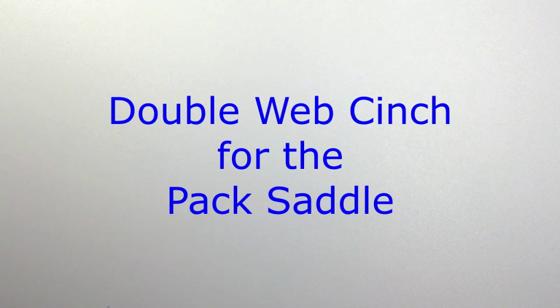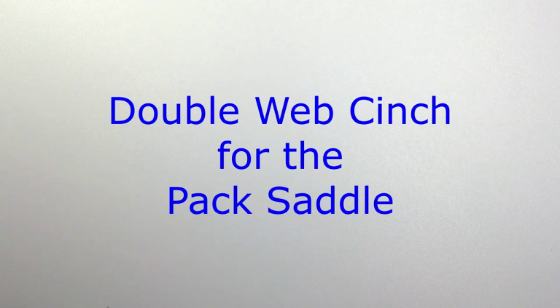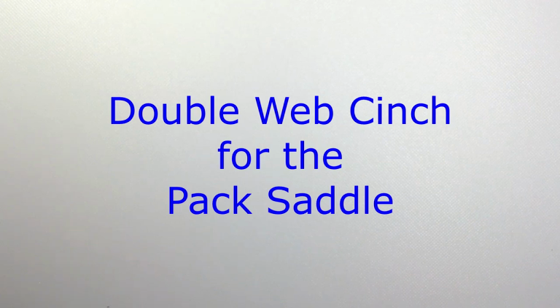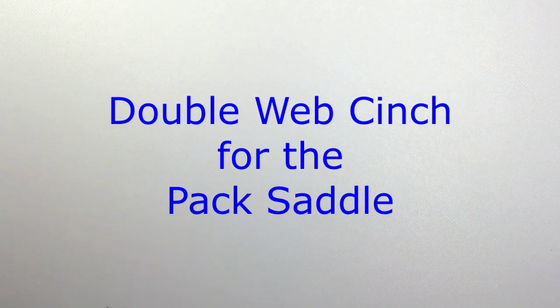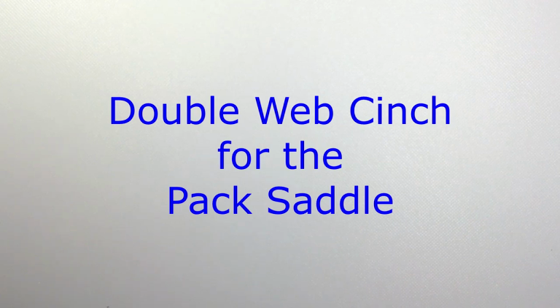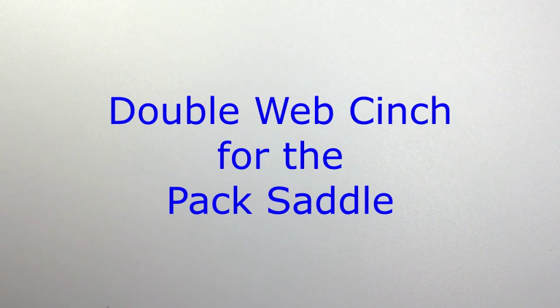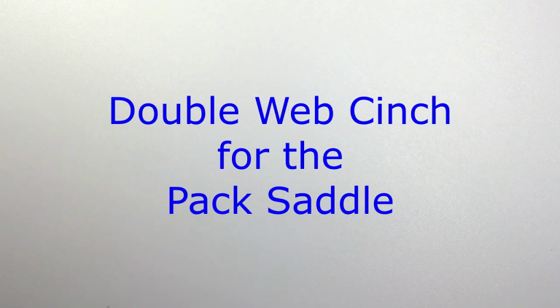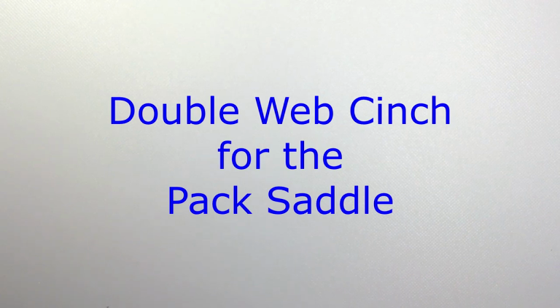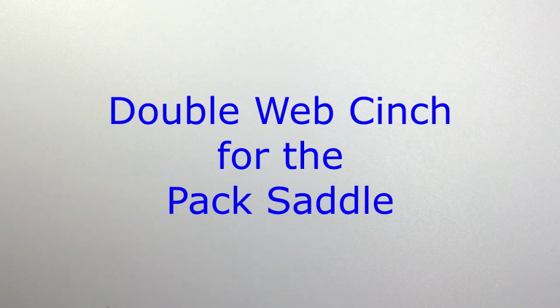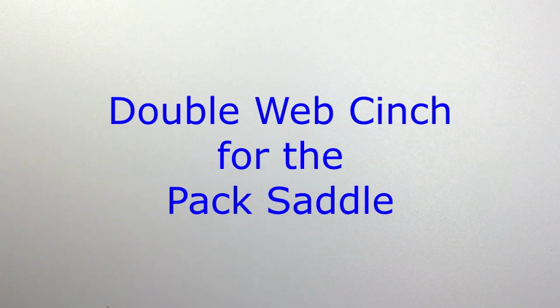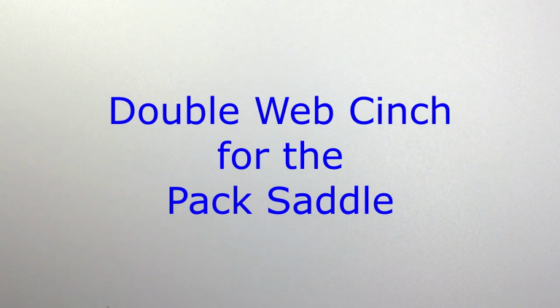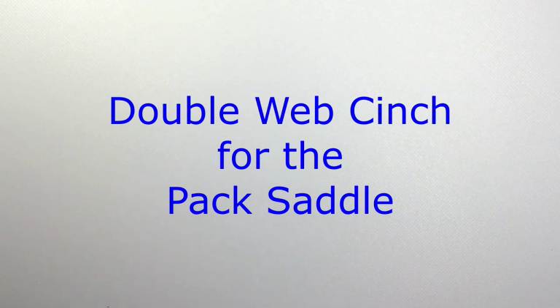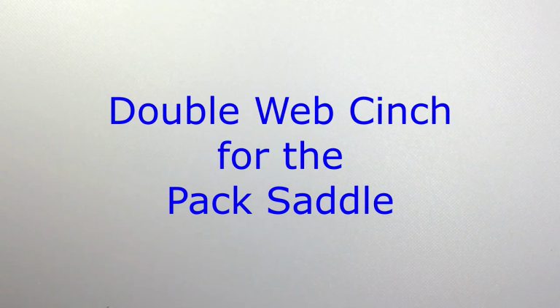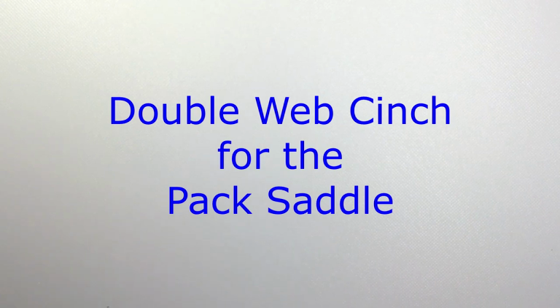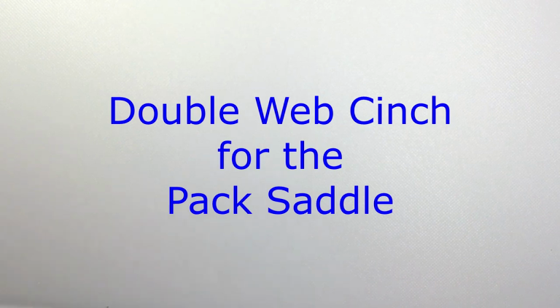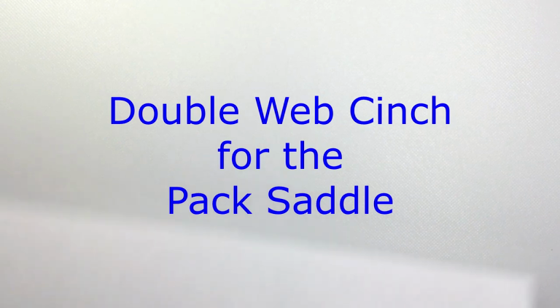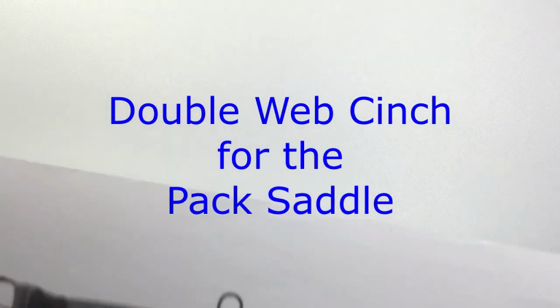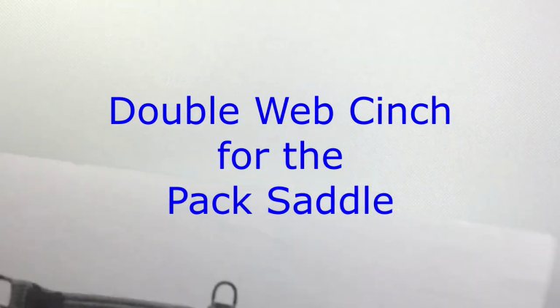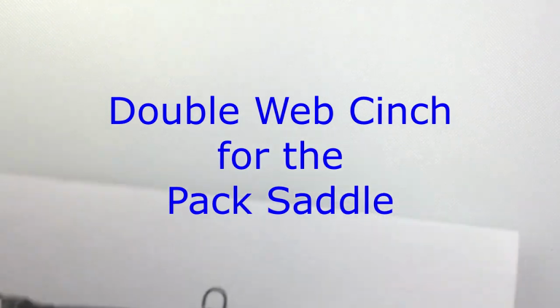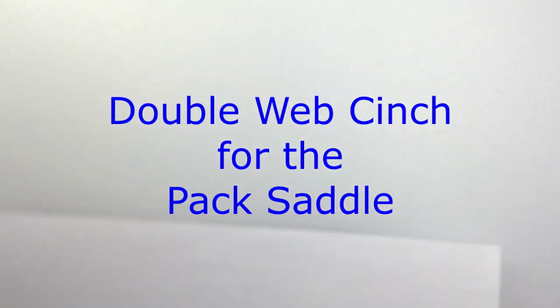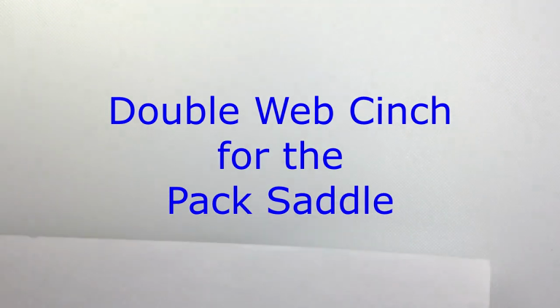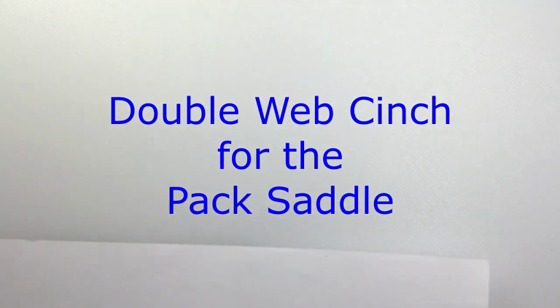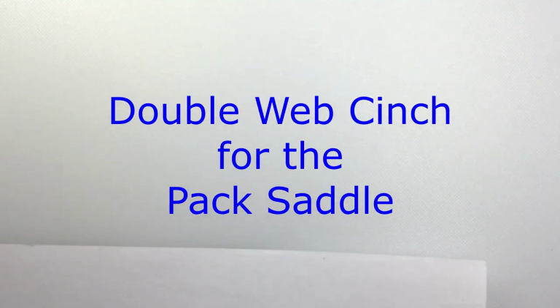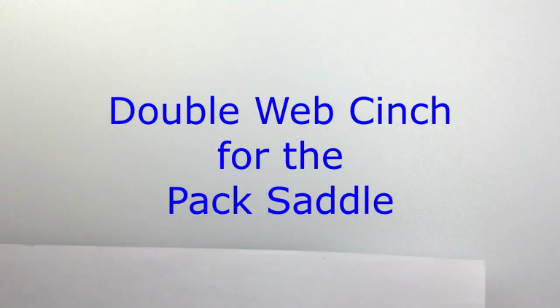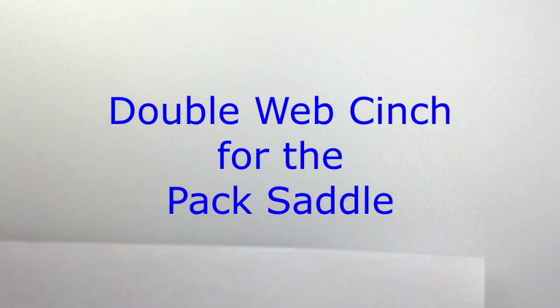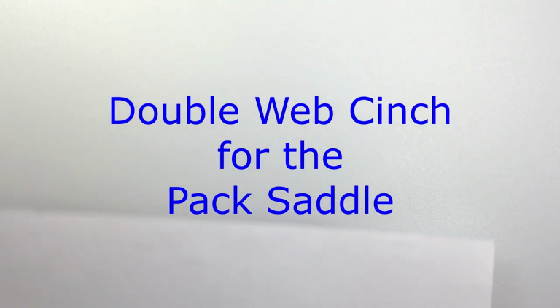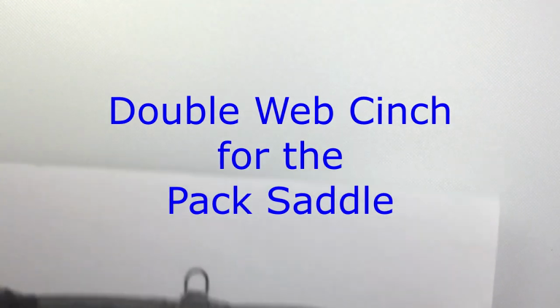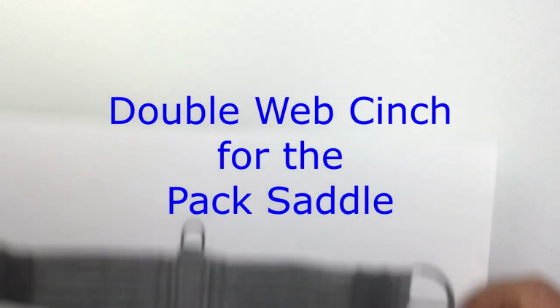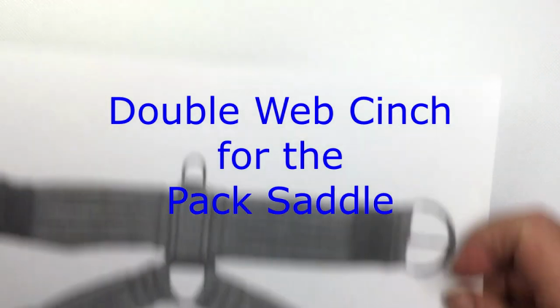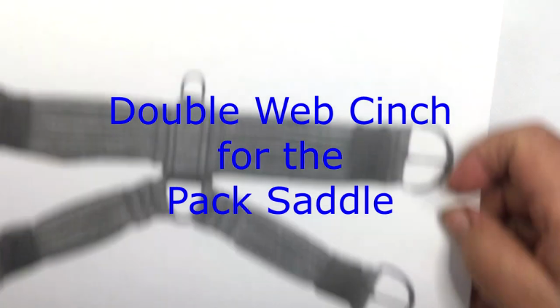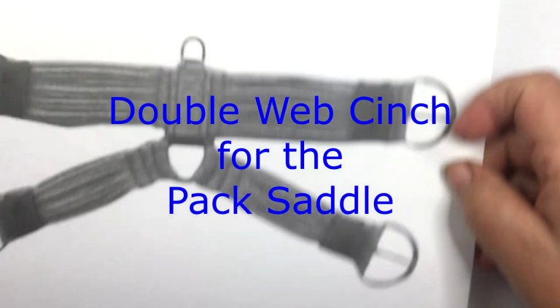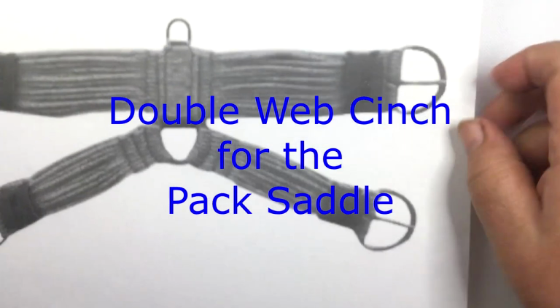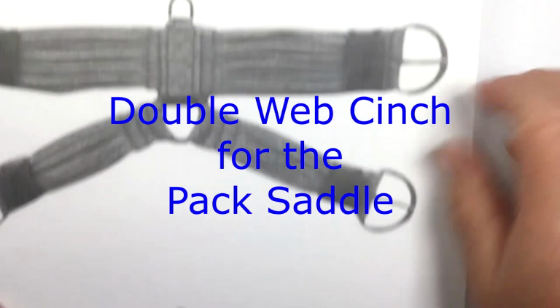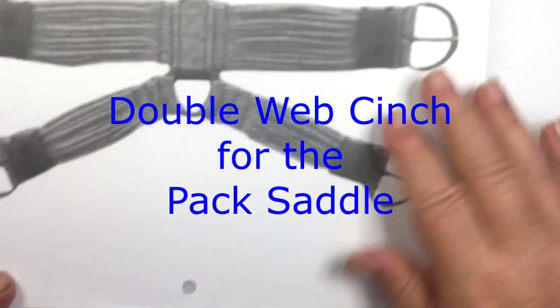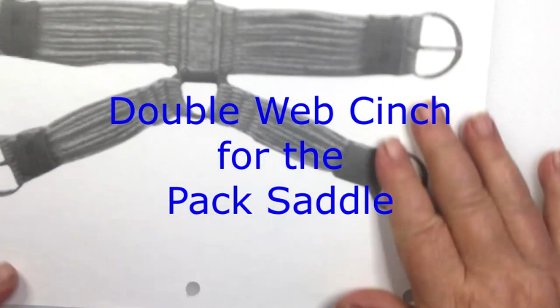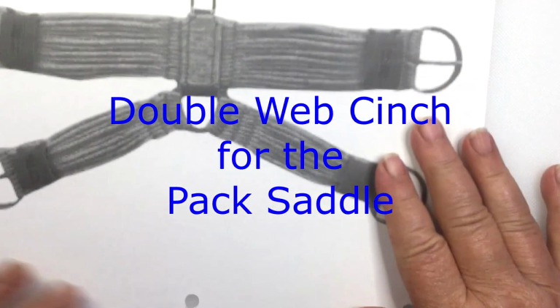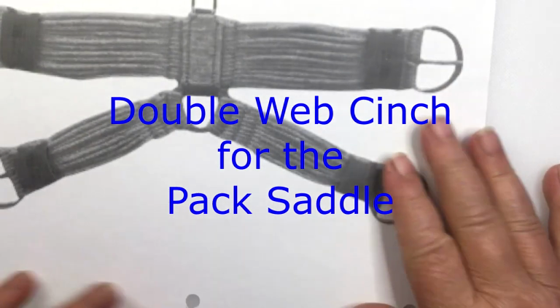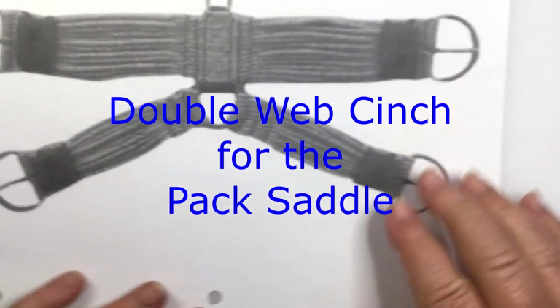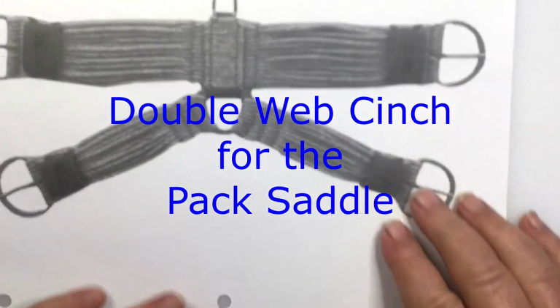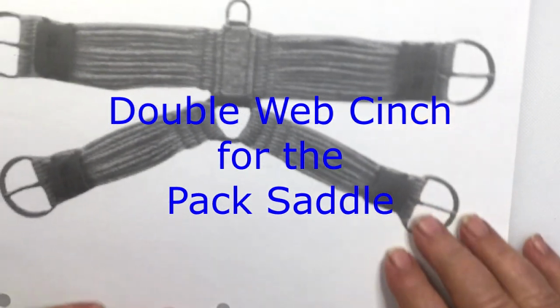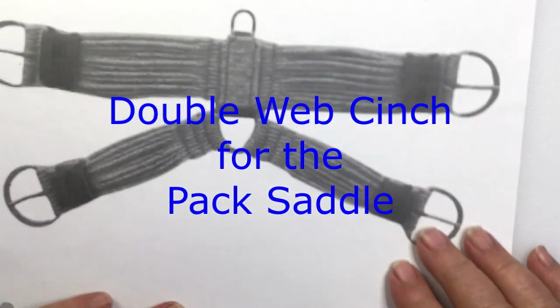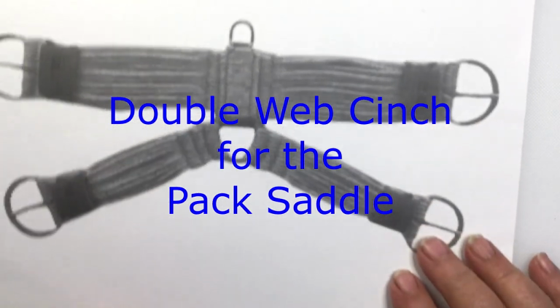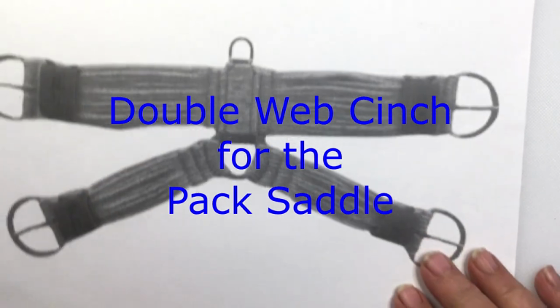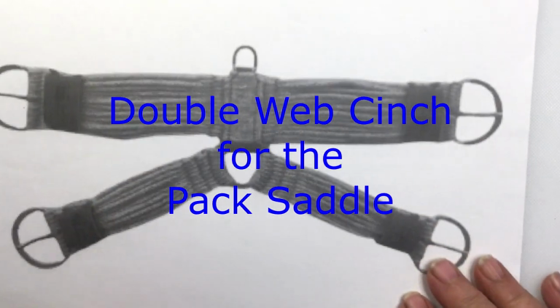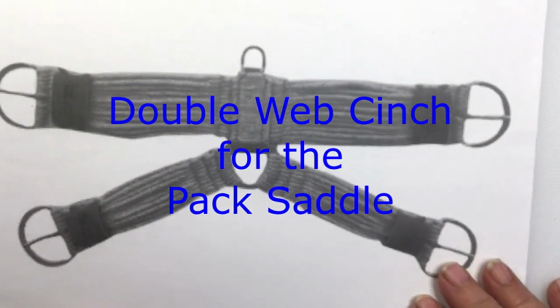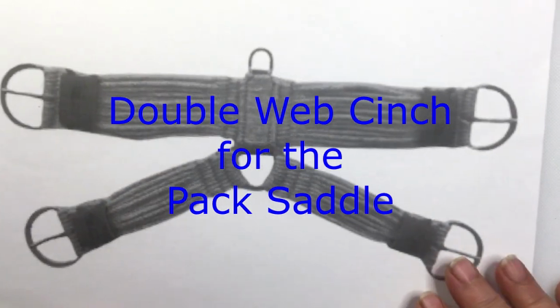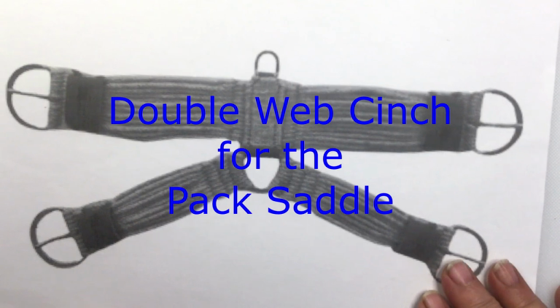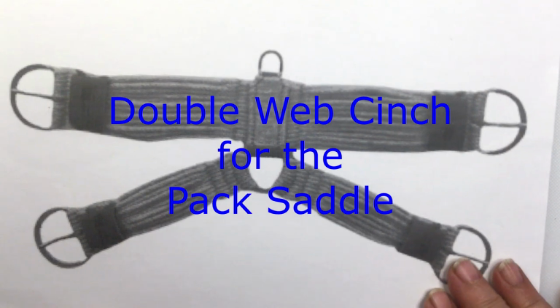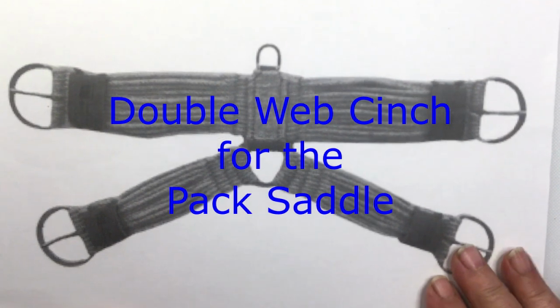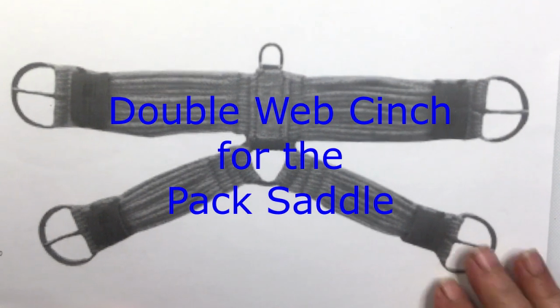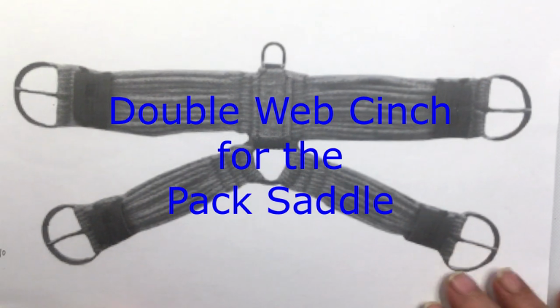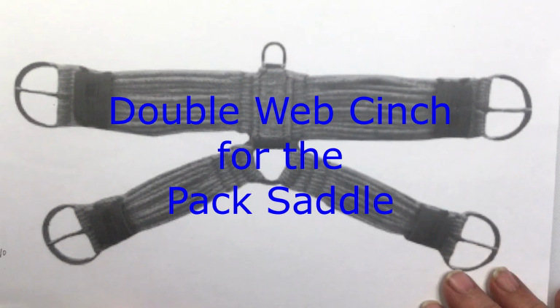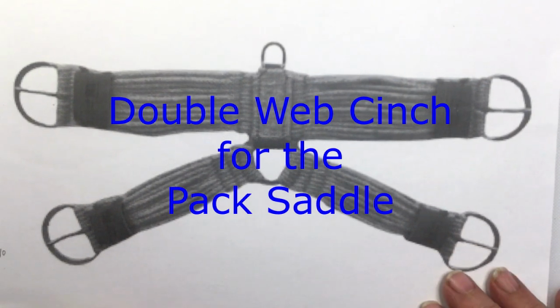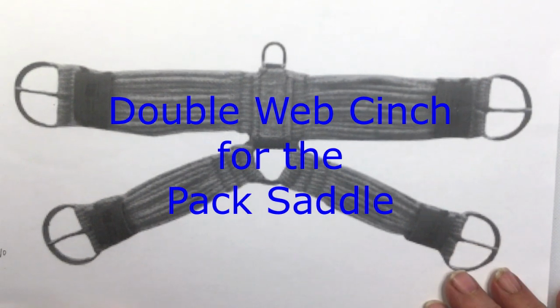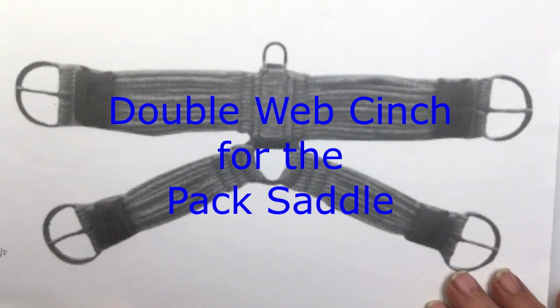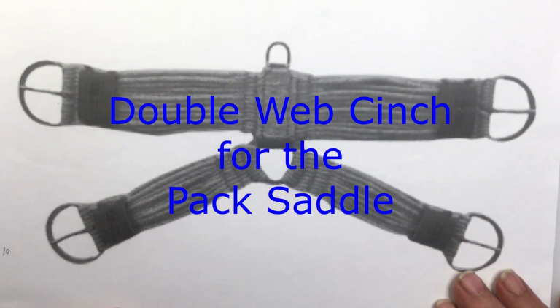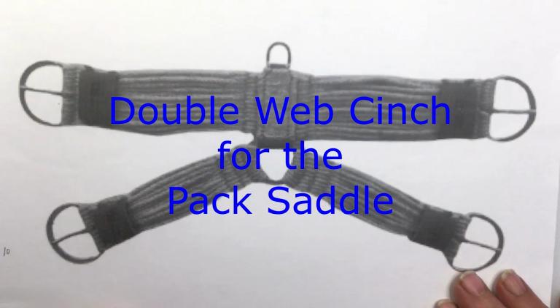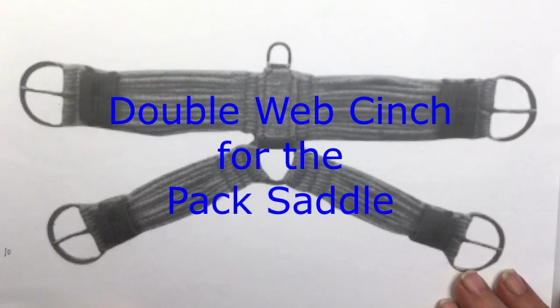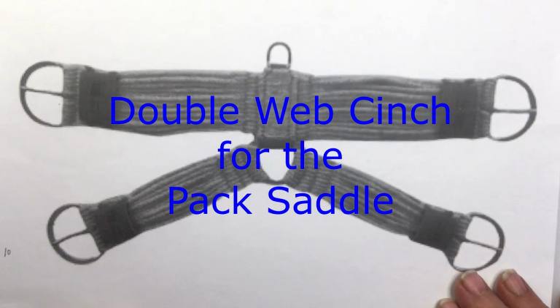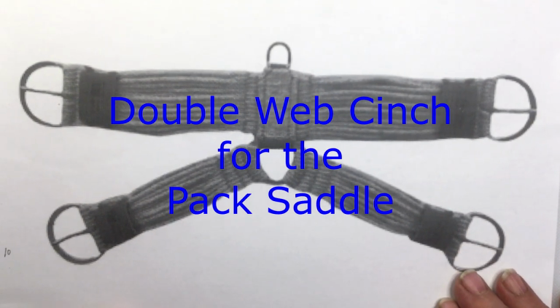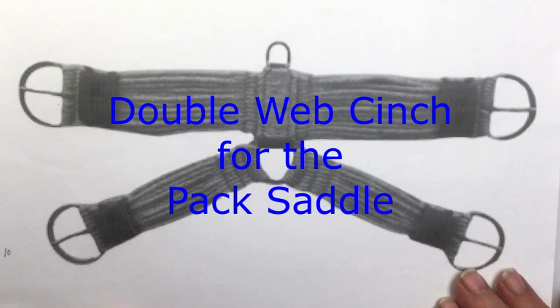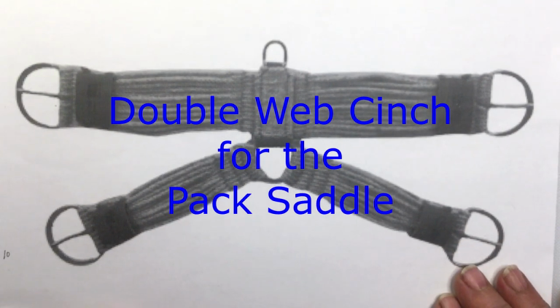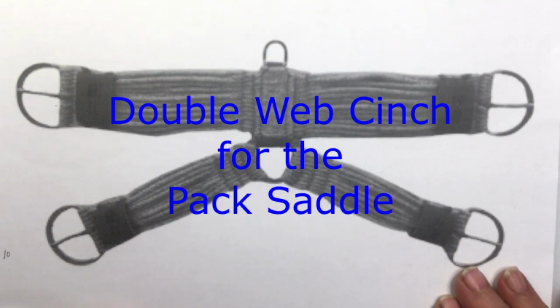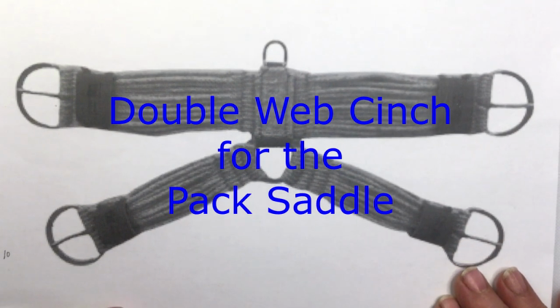From Model Horse Tech School. My name is Carrie and today we're going to do this web girth for the pack saddle.